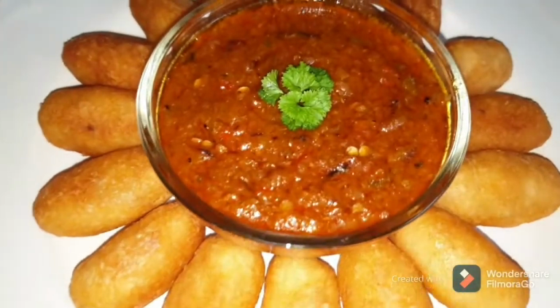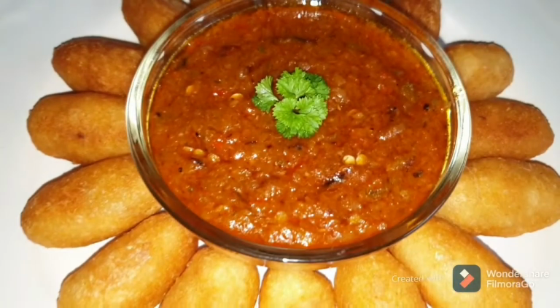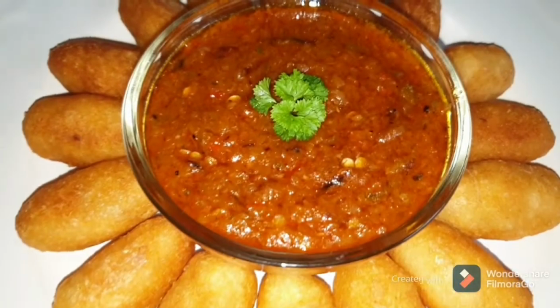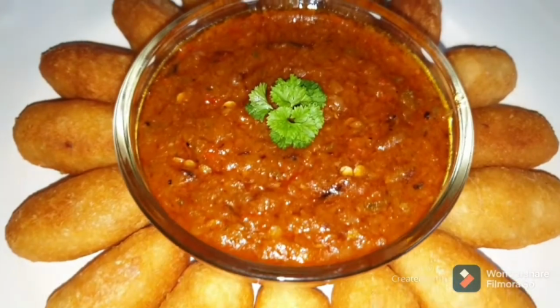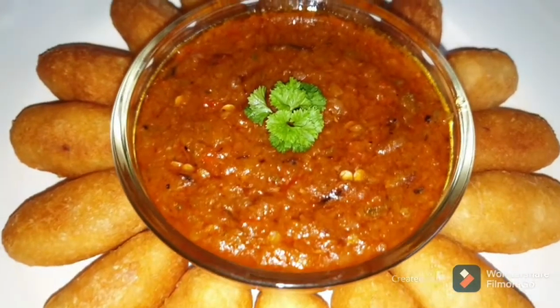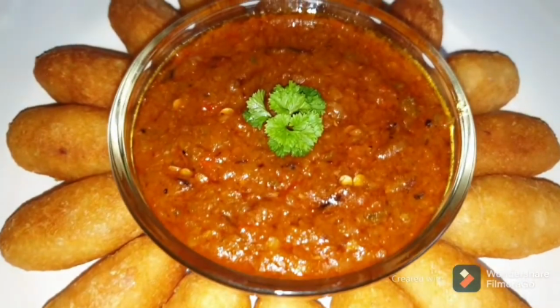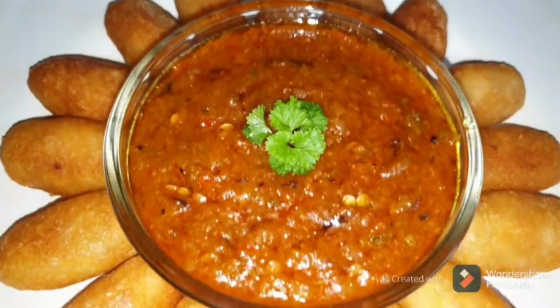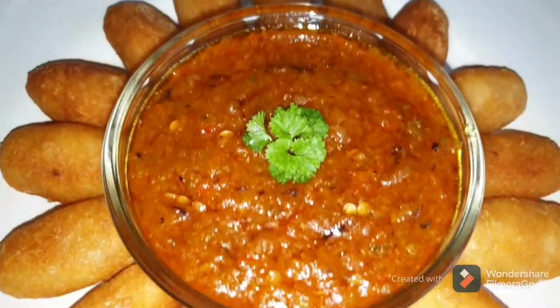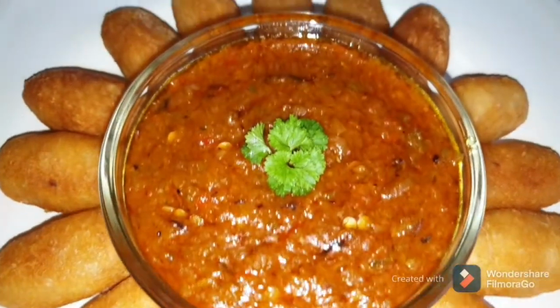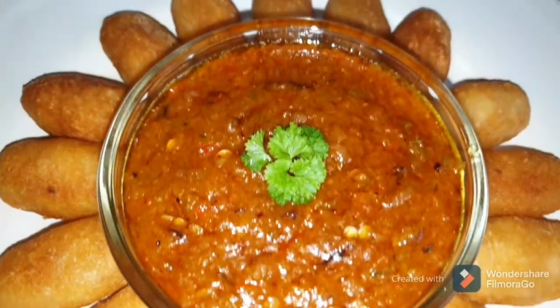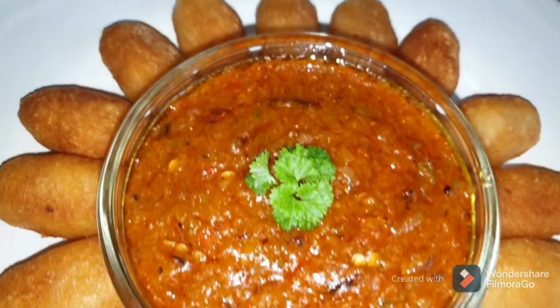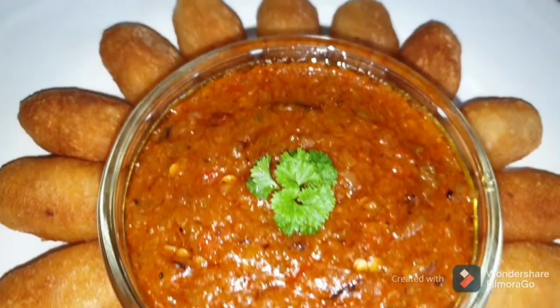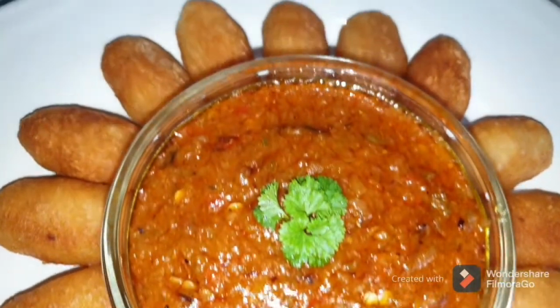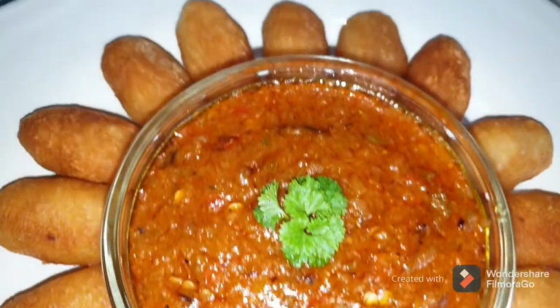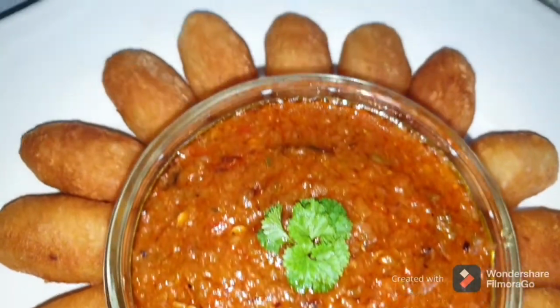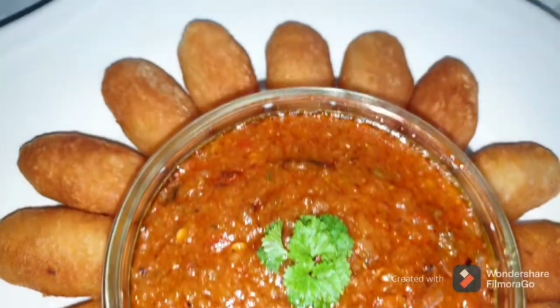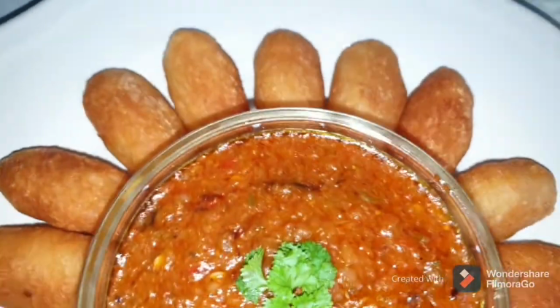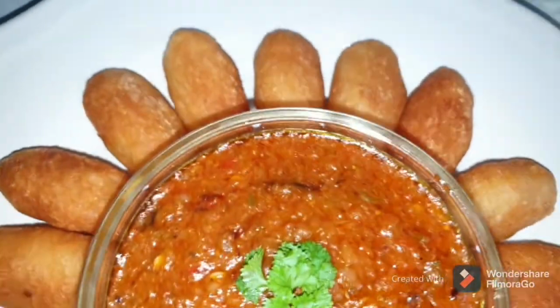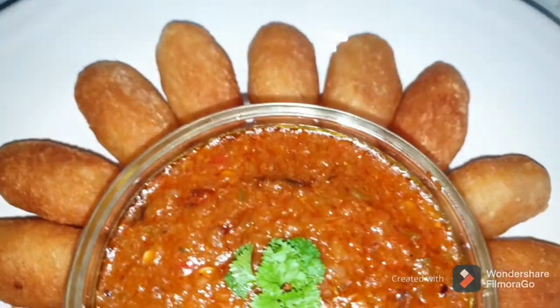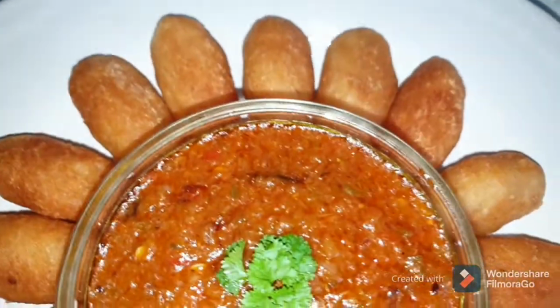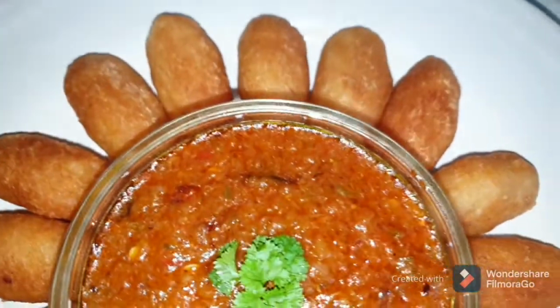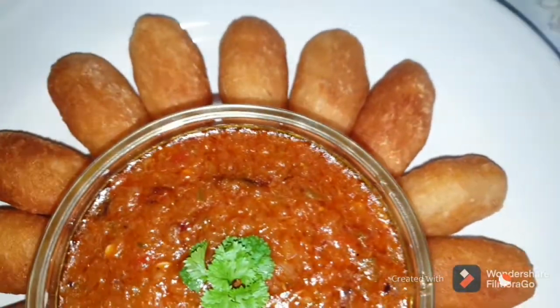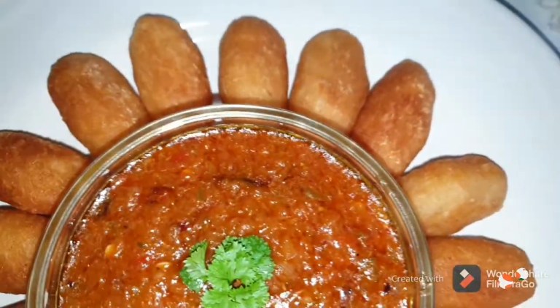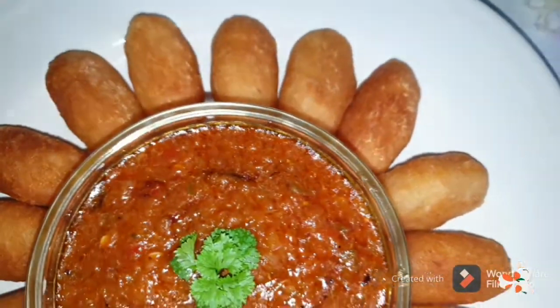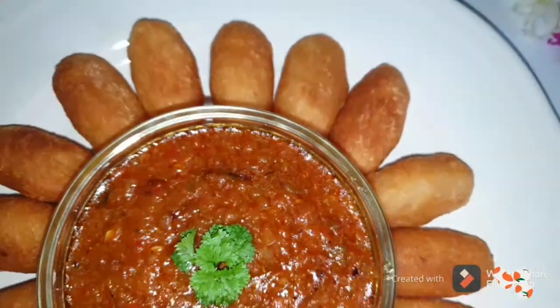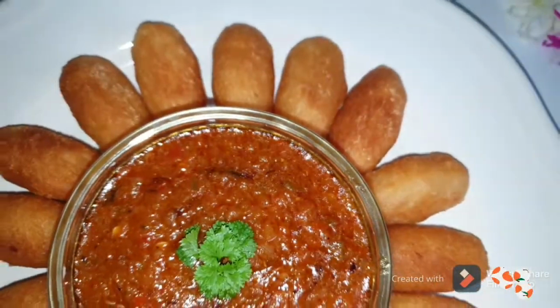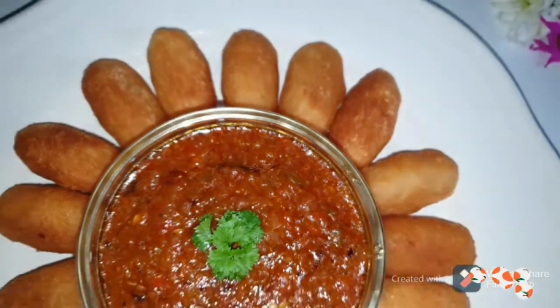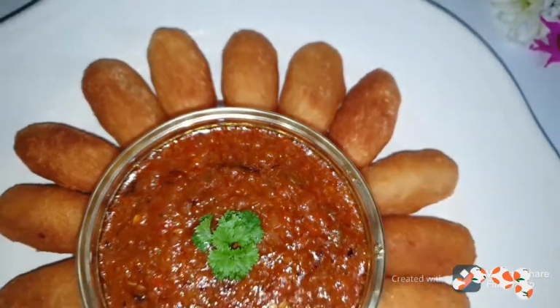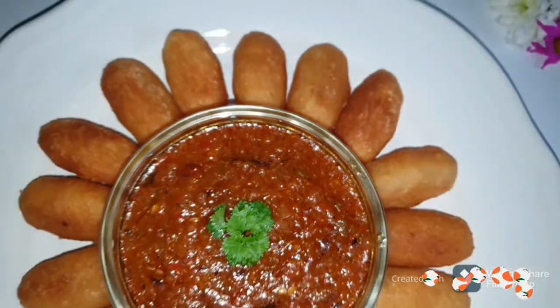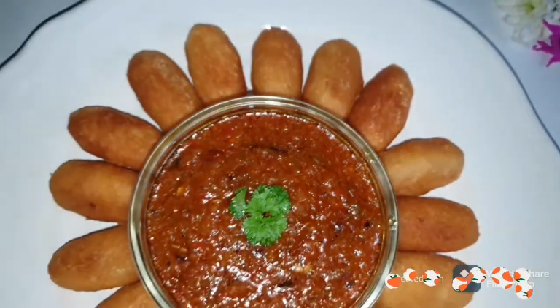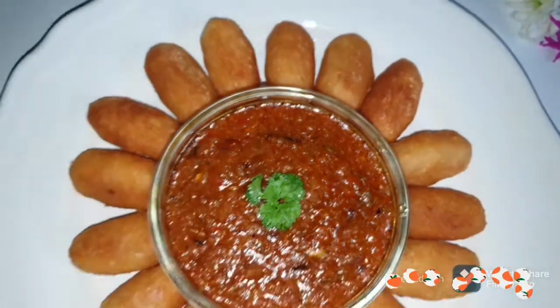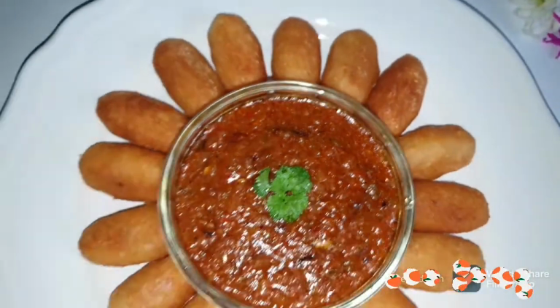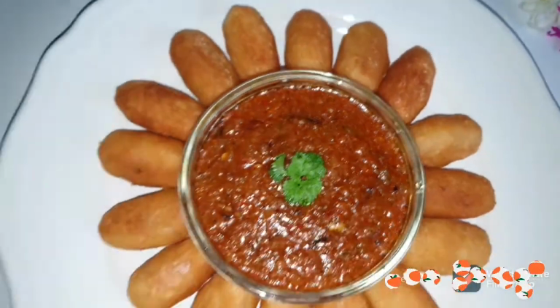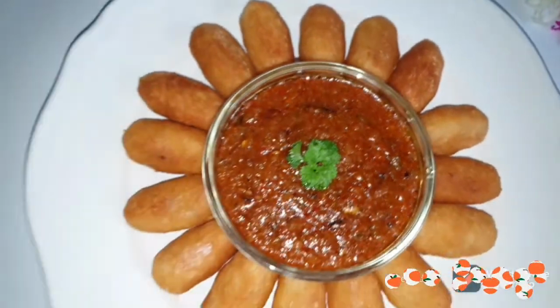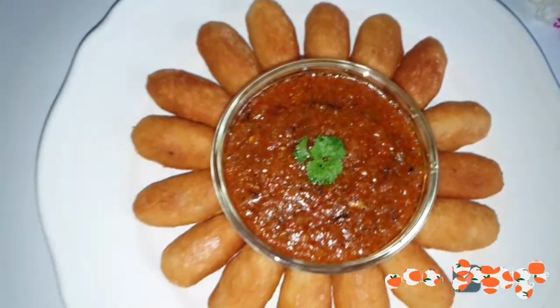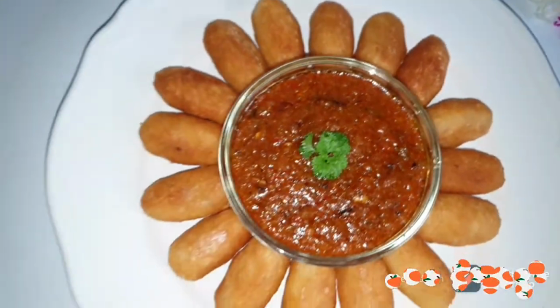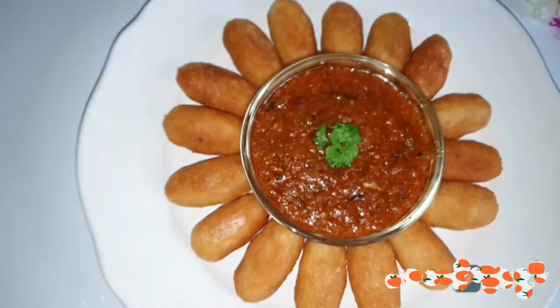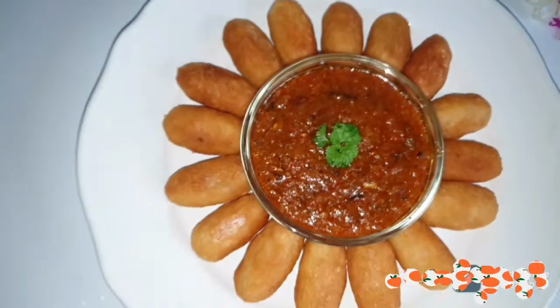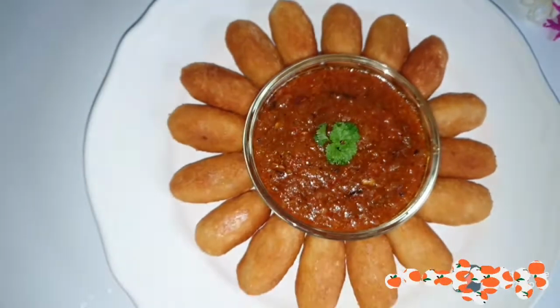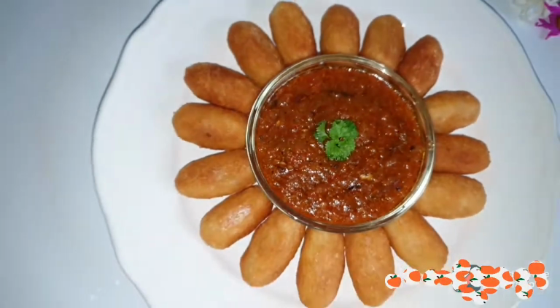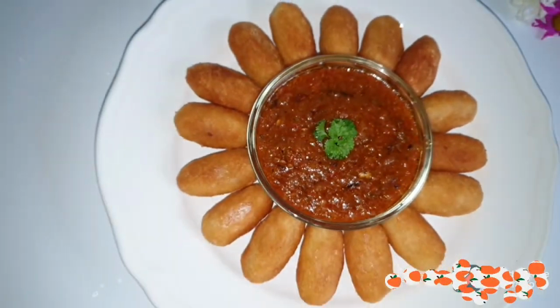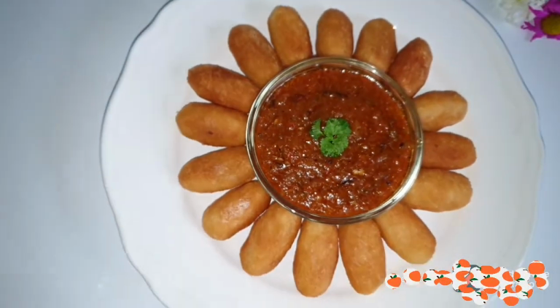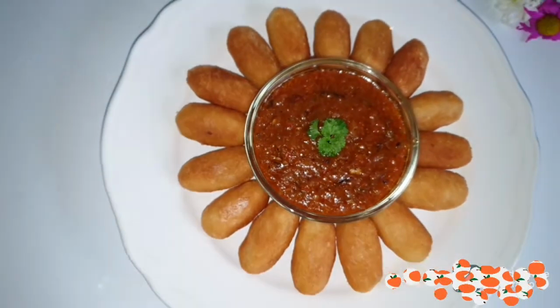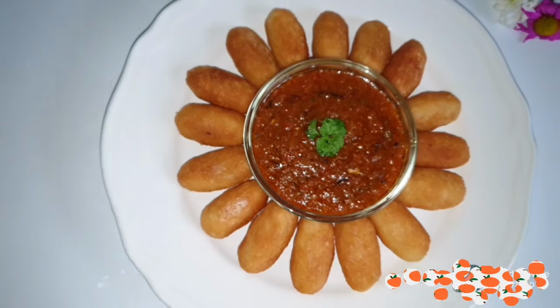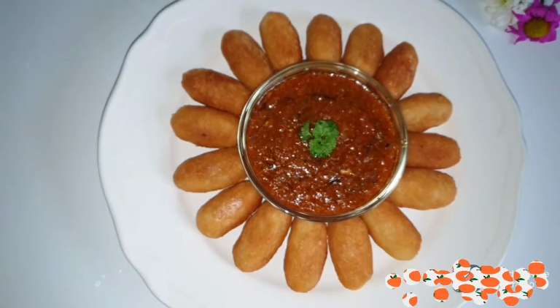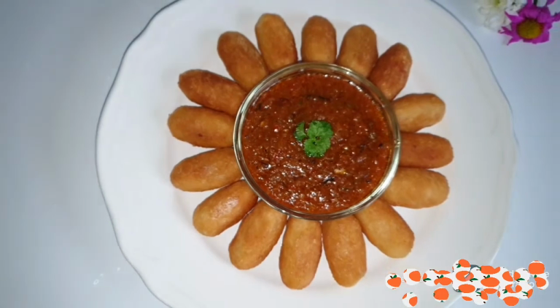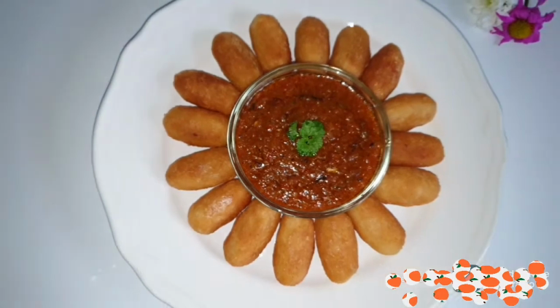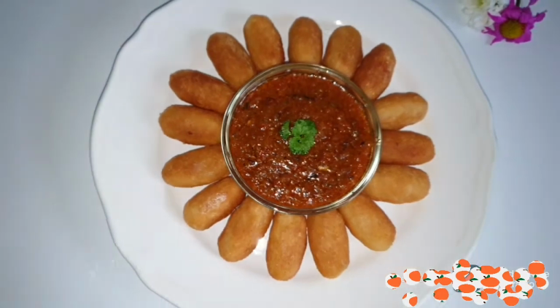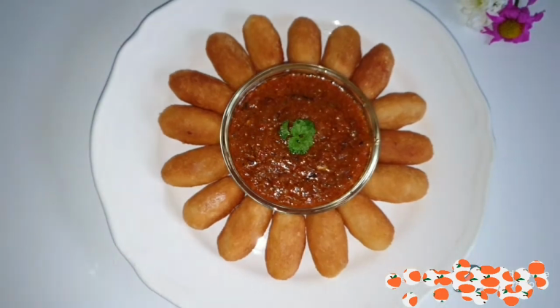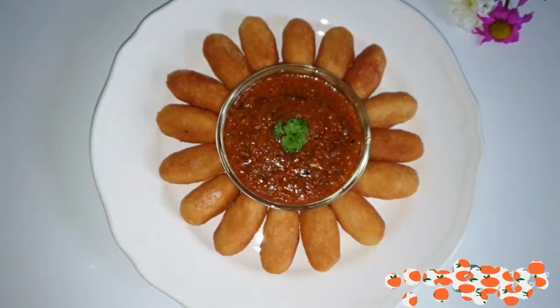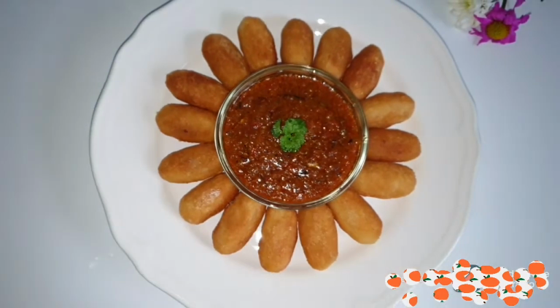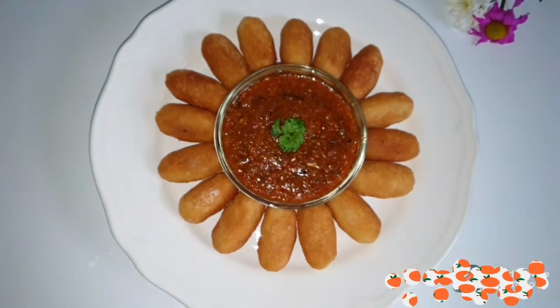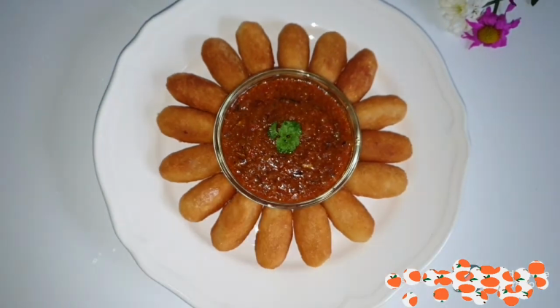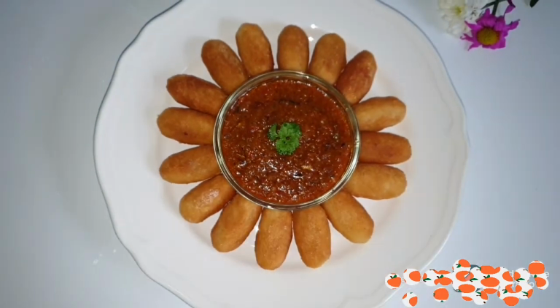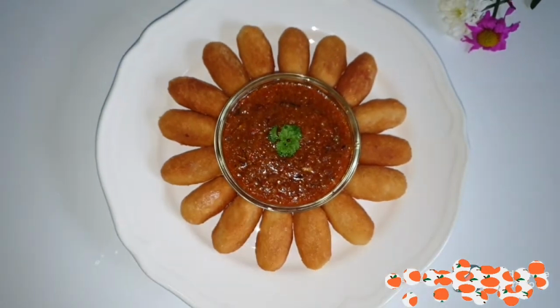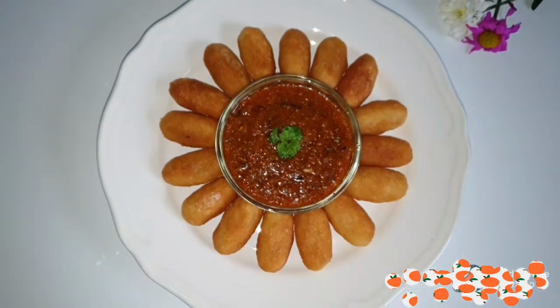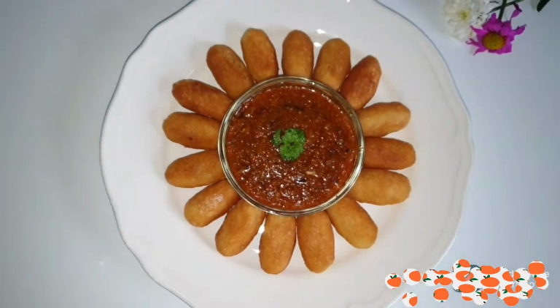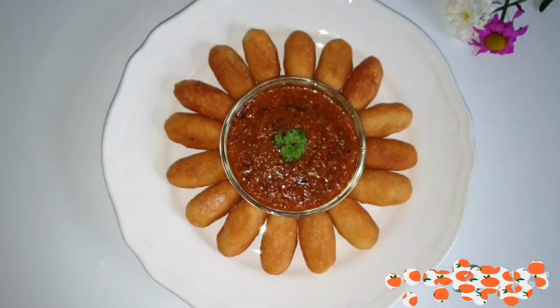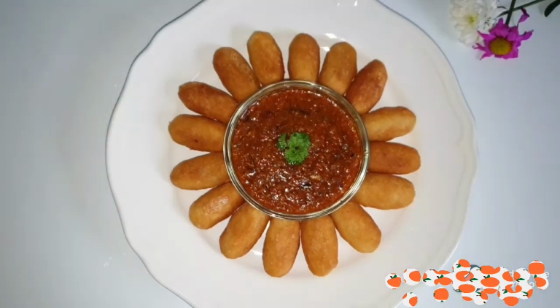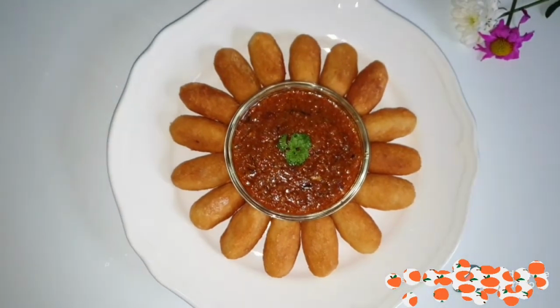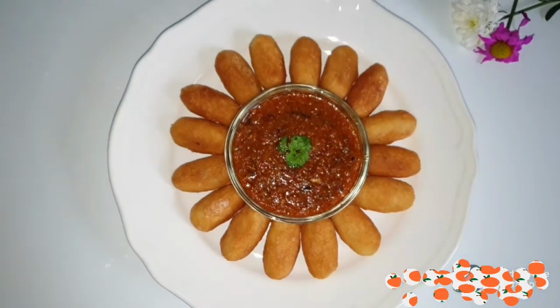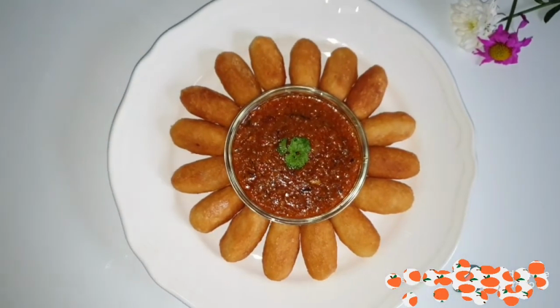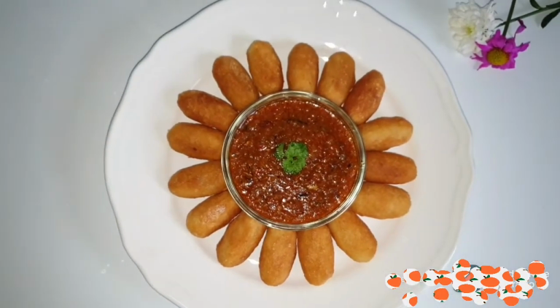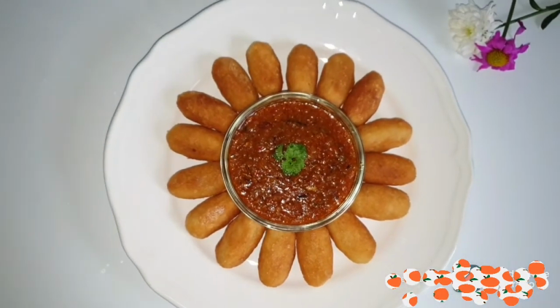Hello guys, welcome back to Rahmatullah's Kitchen. If you are returning, you're welcome; if you're new, you're more than welcome.